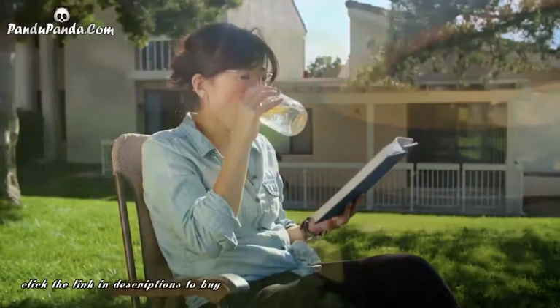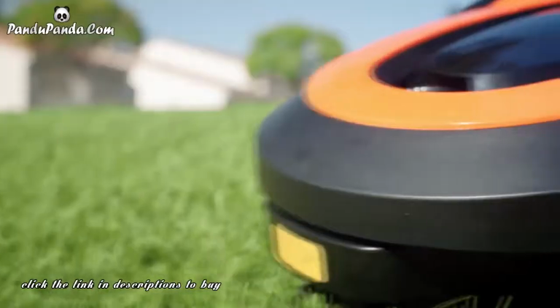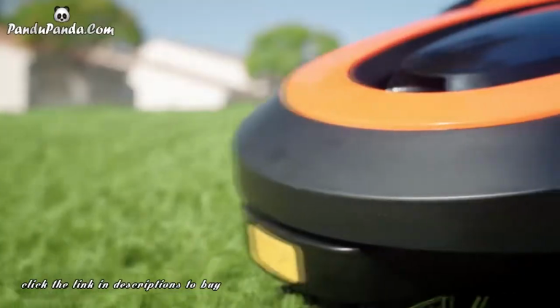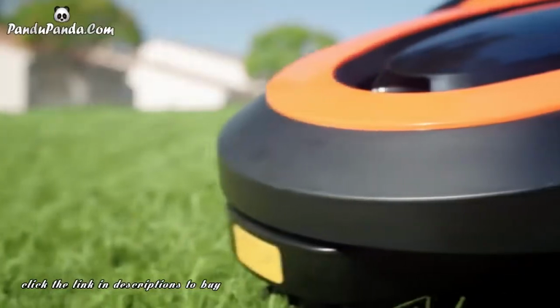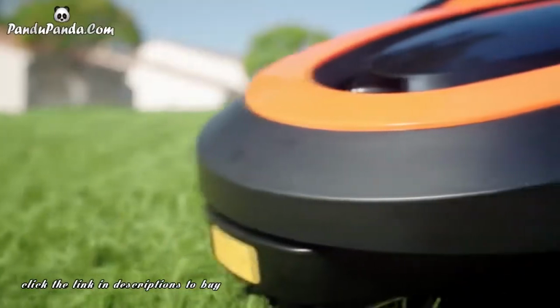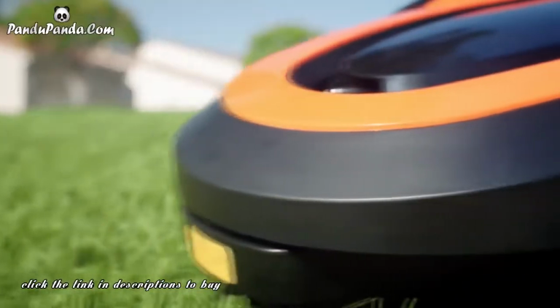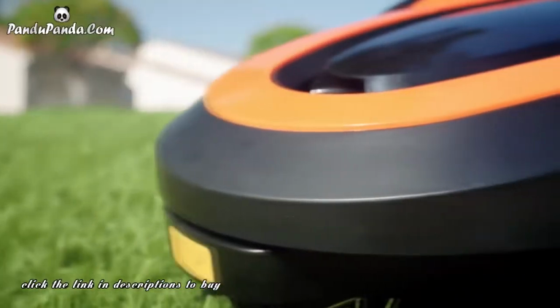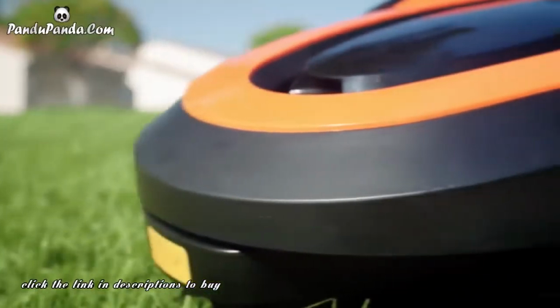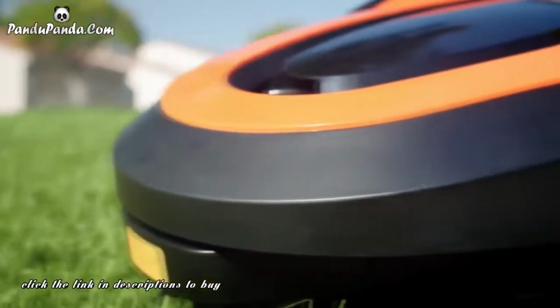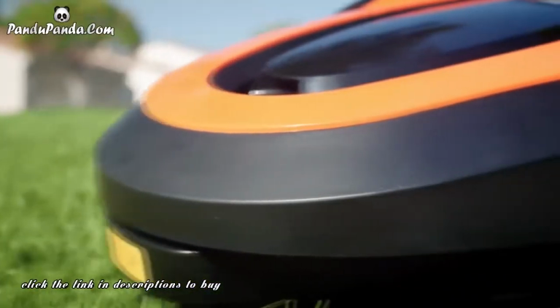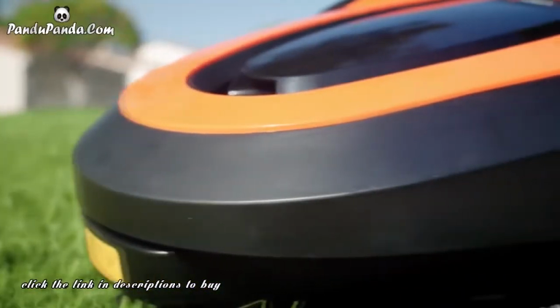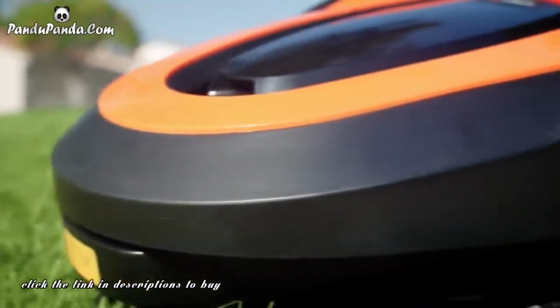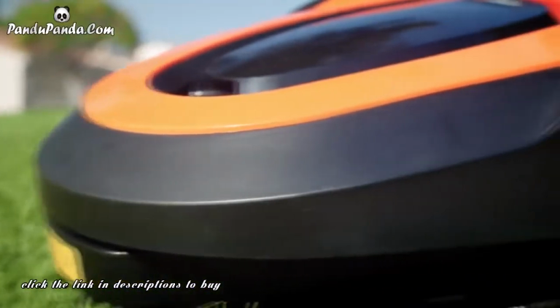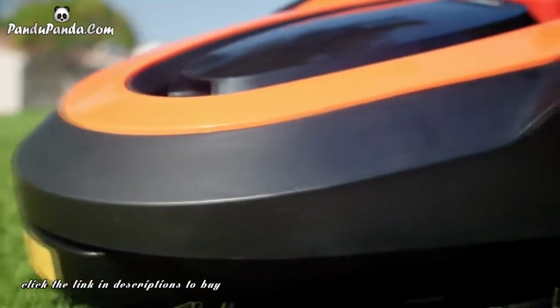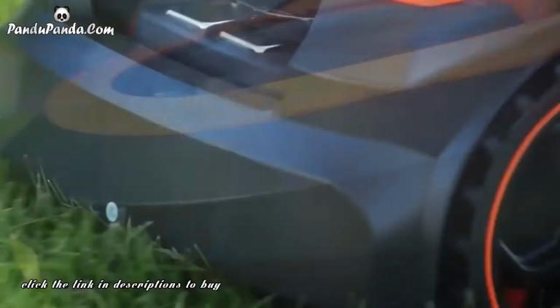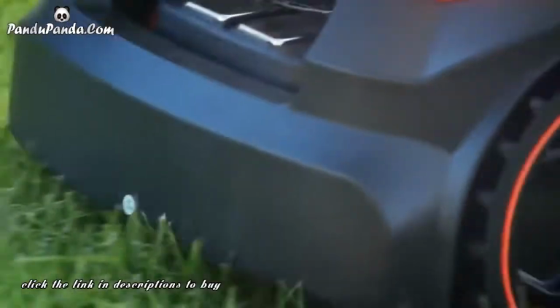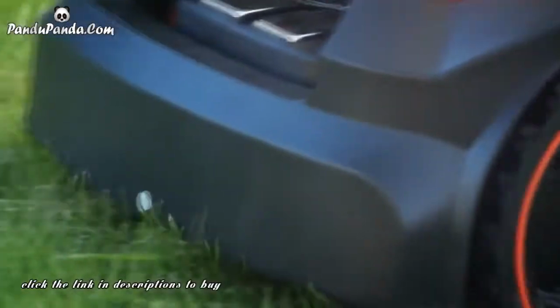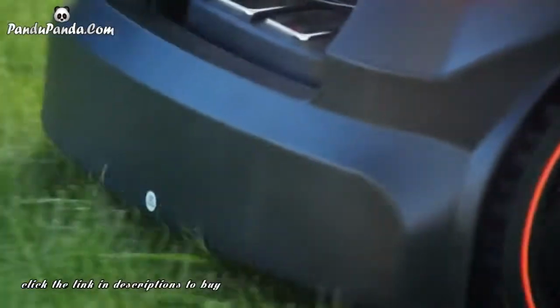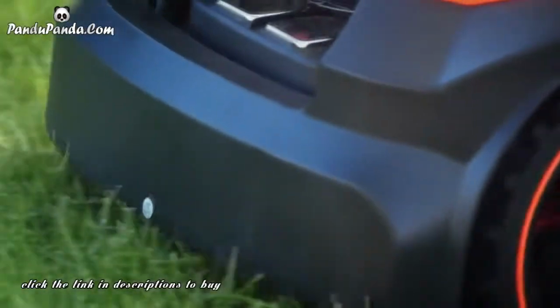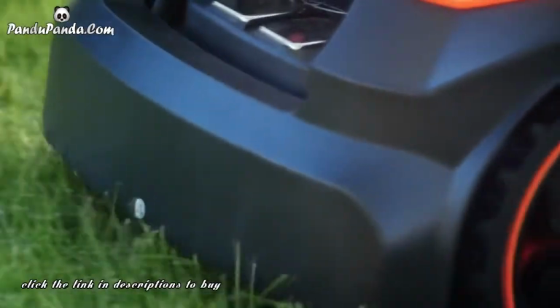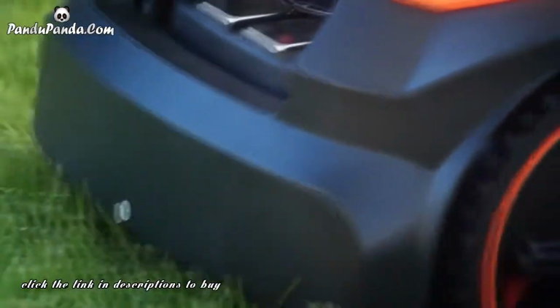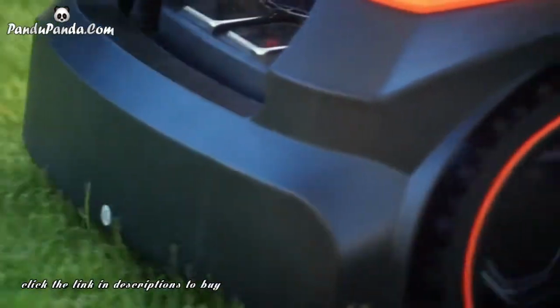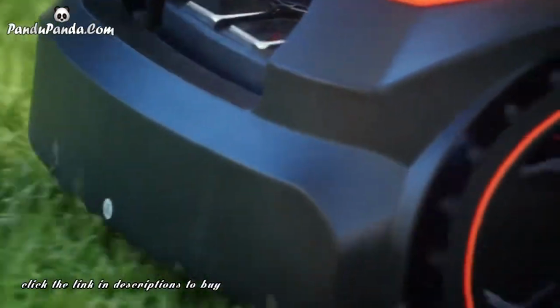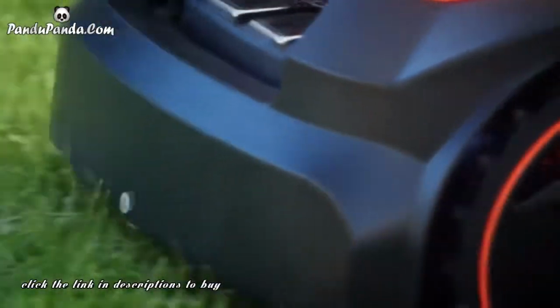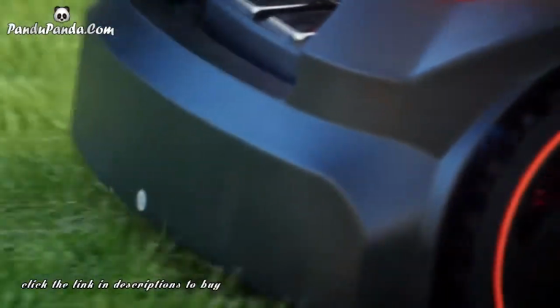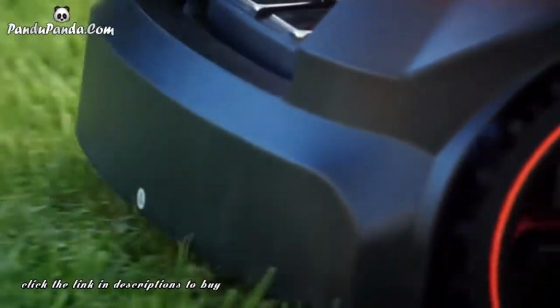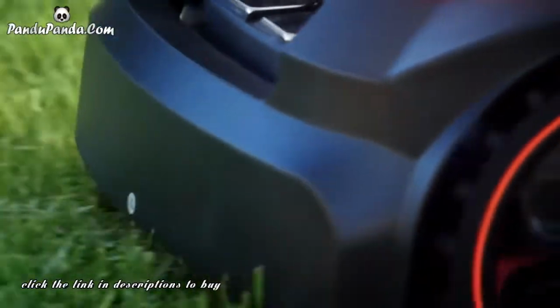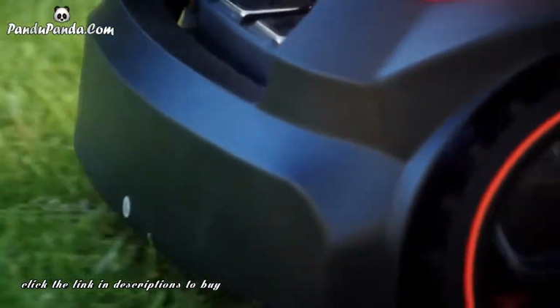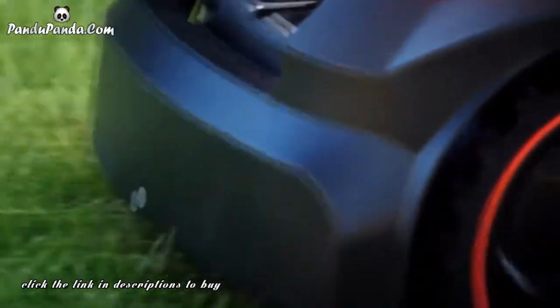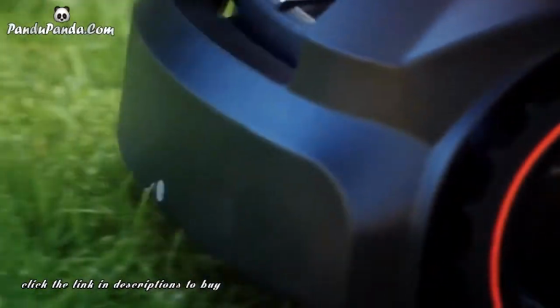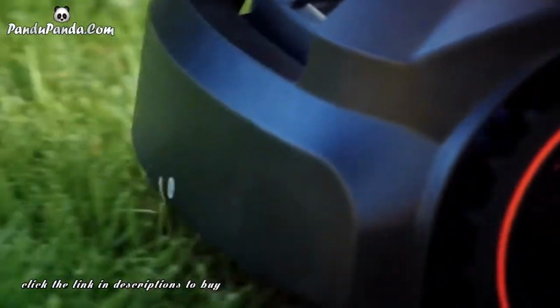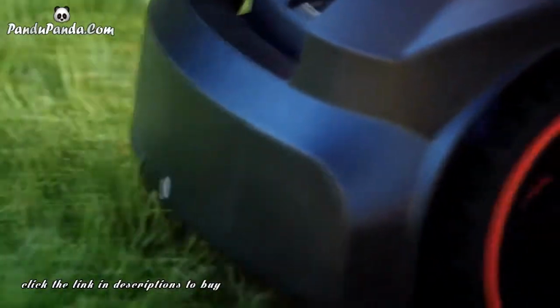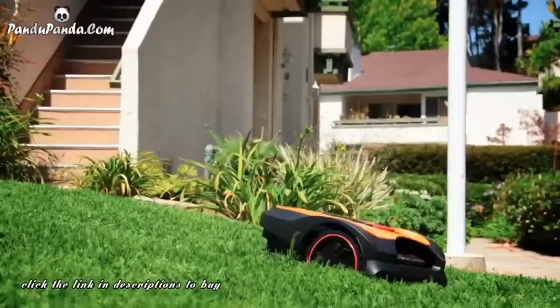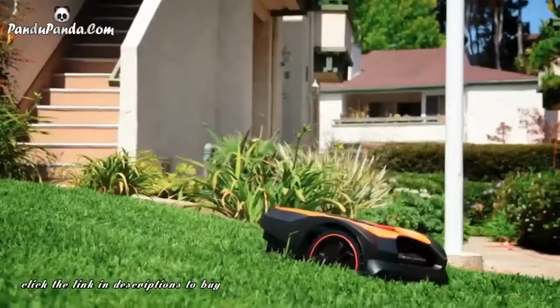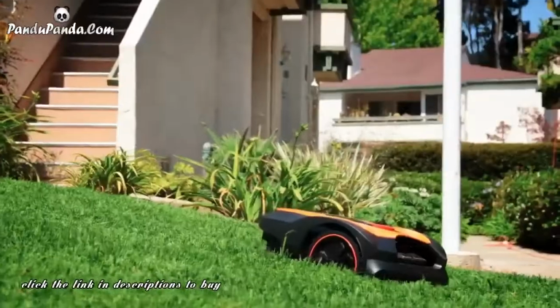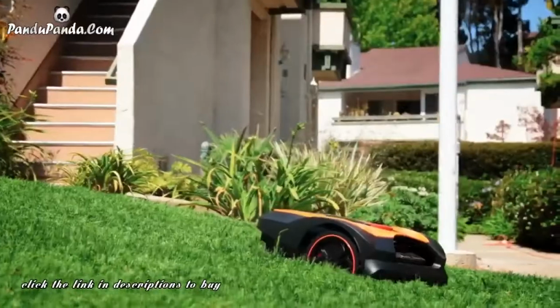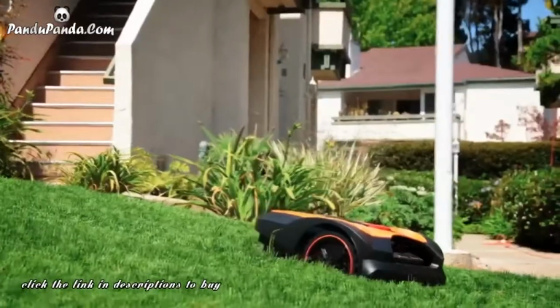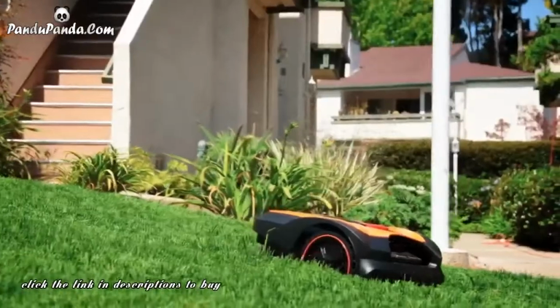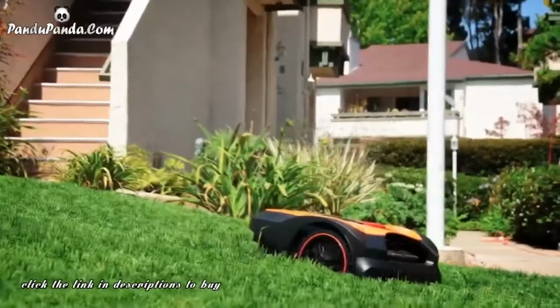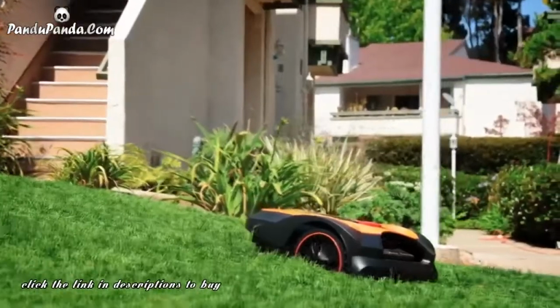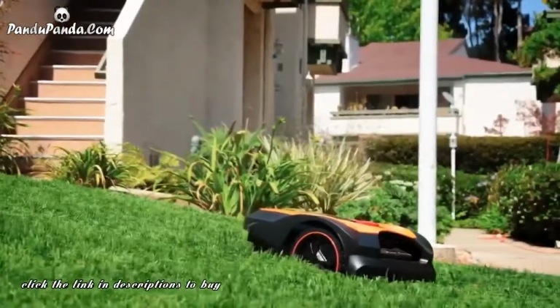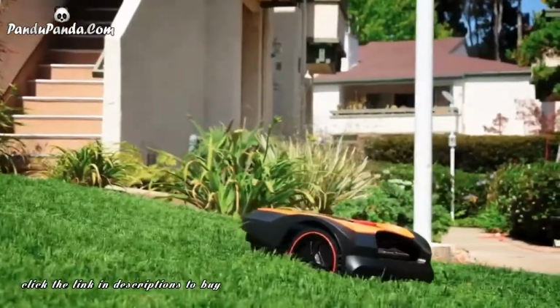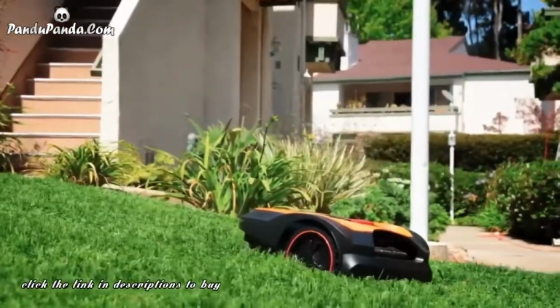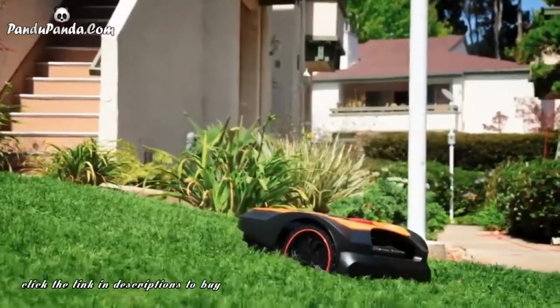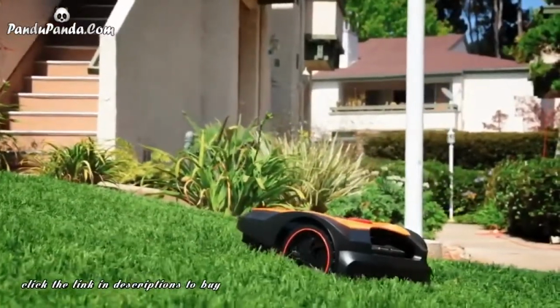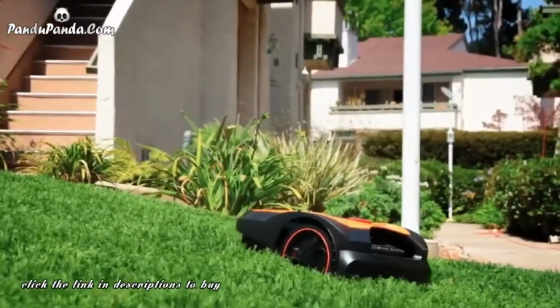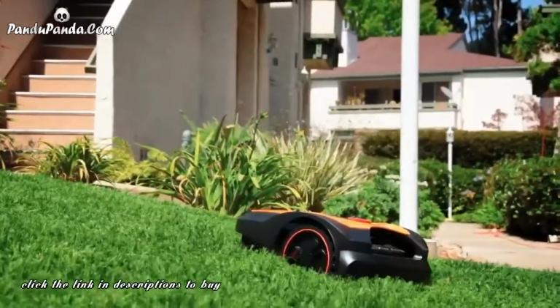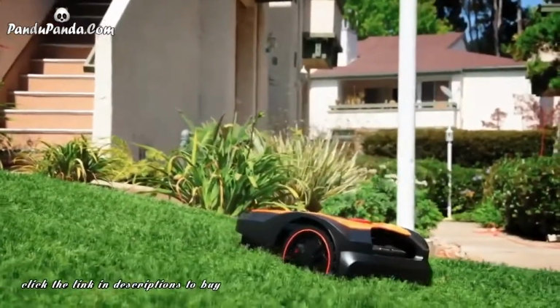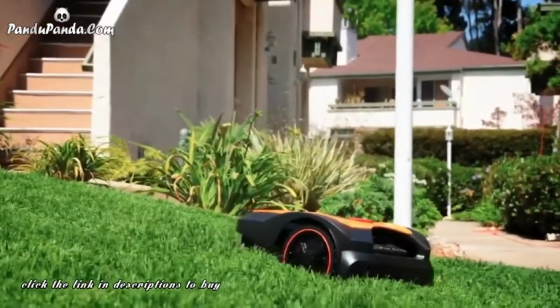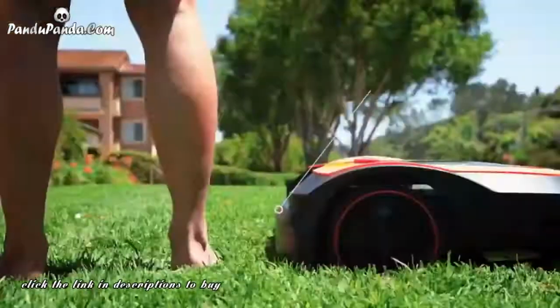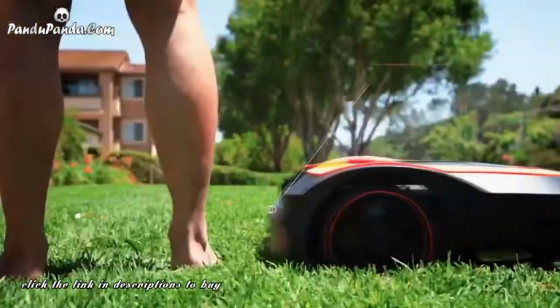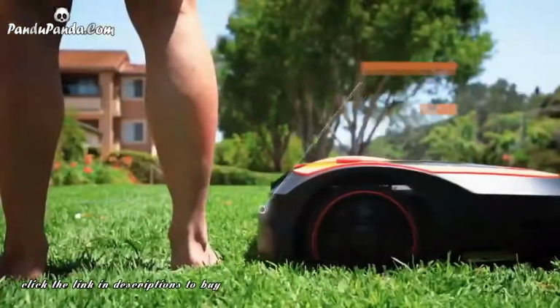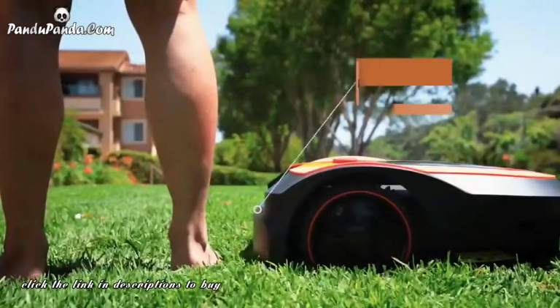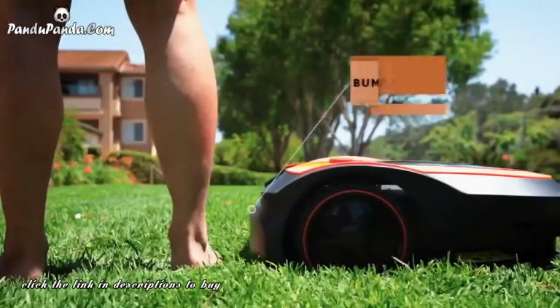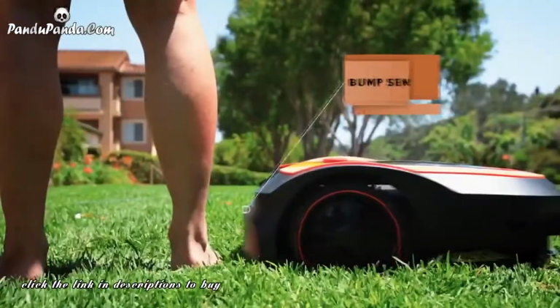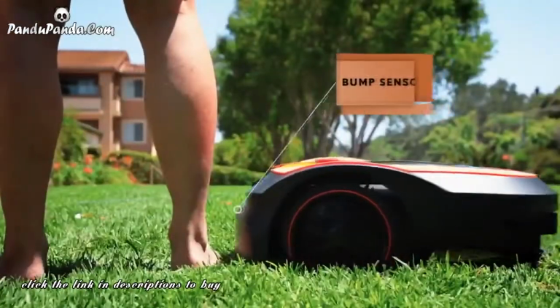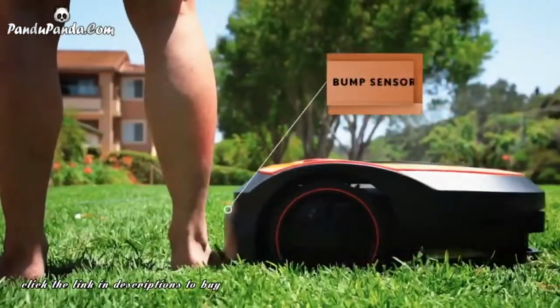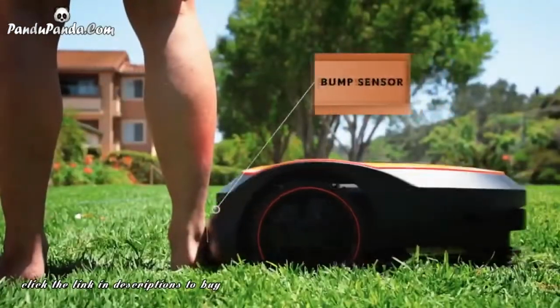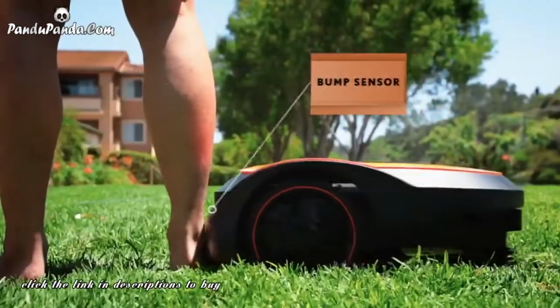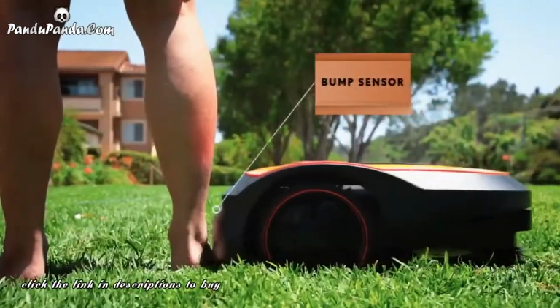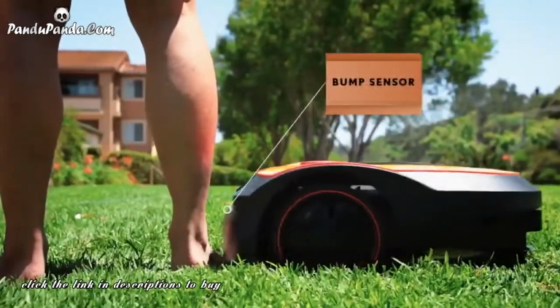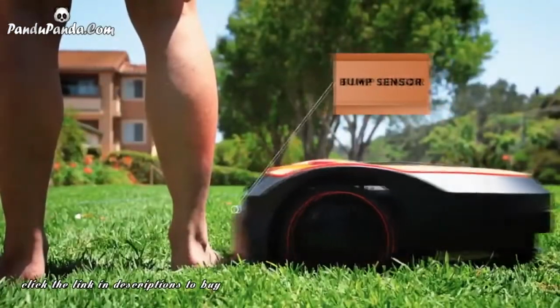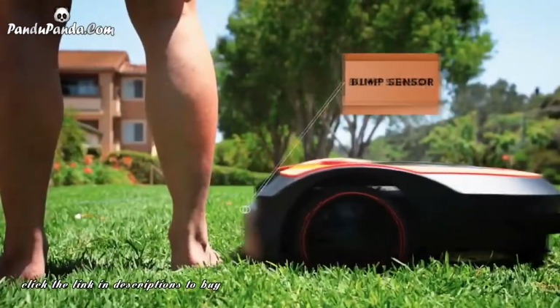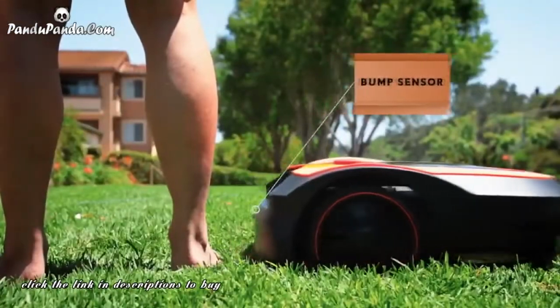Morrow is equipped with a protective guard and a bump sensor. Never worry about the safety of you and your family with the safe design of Morrow.